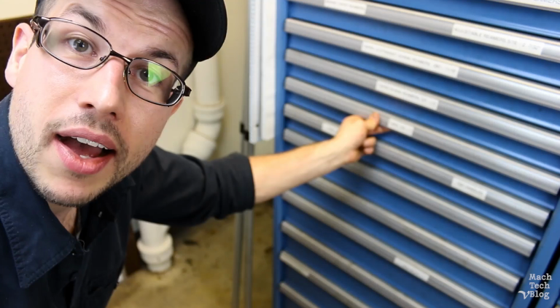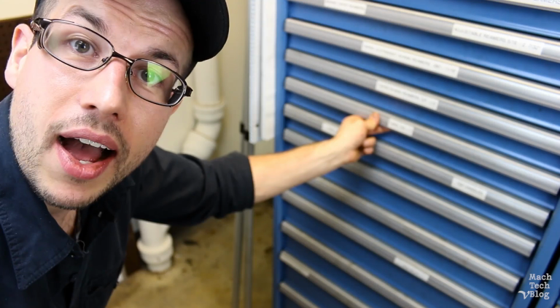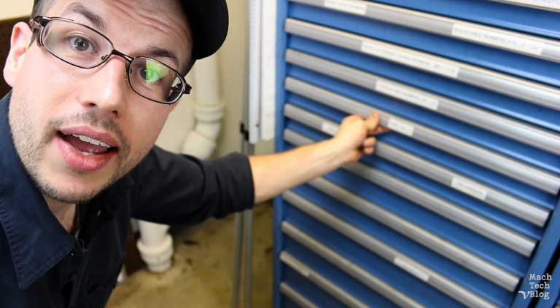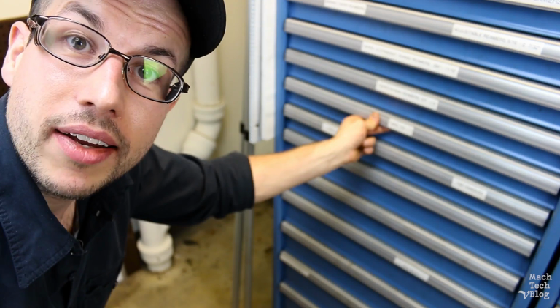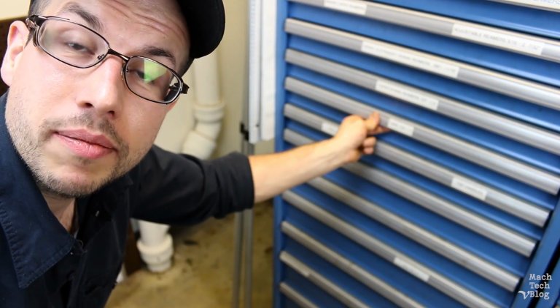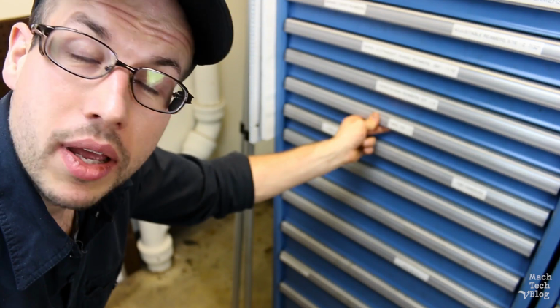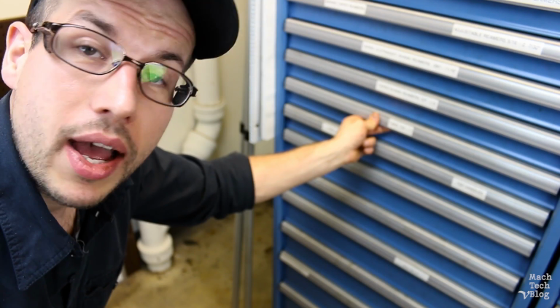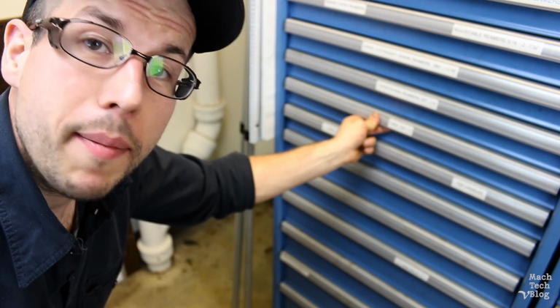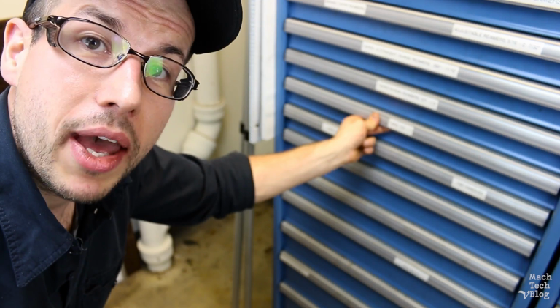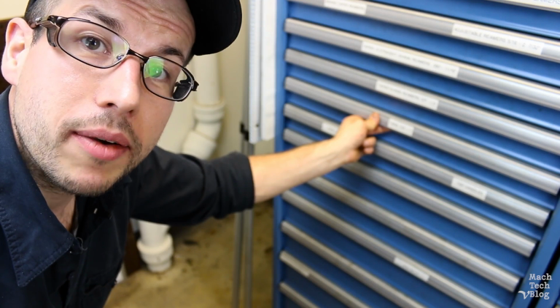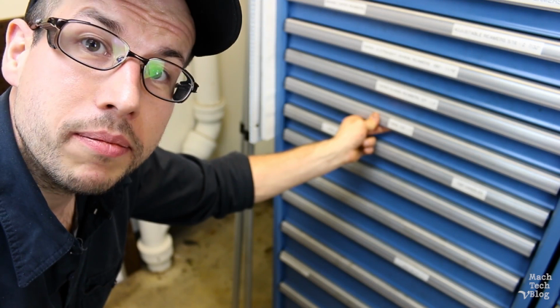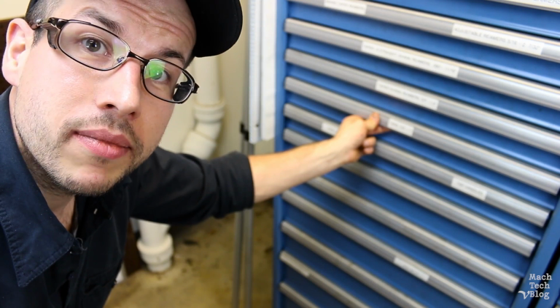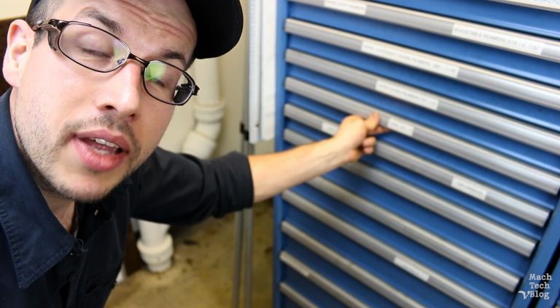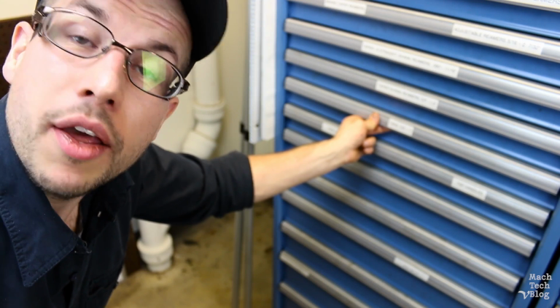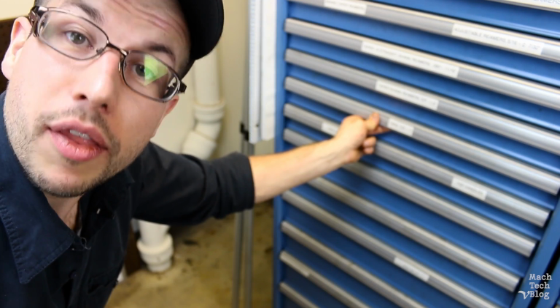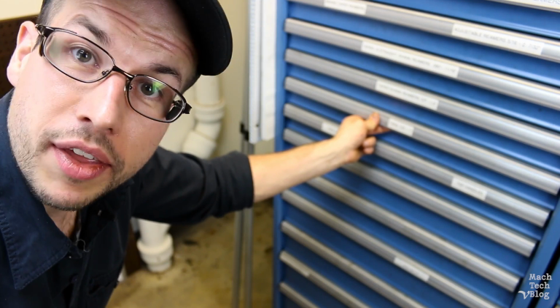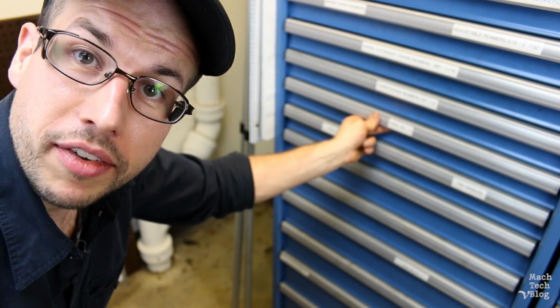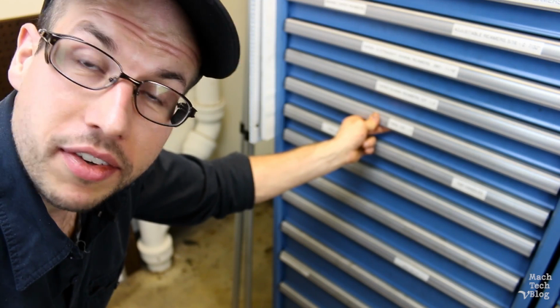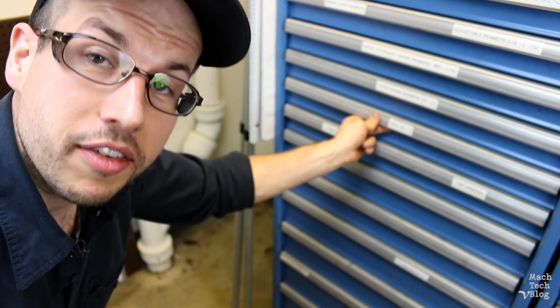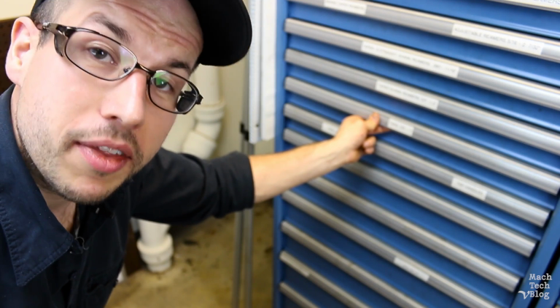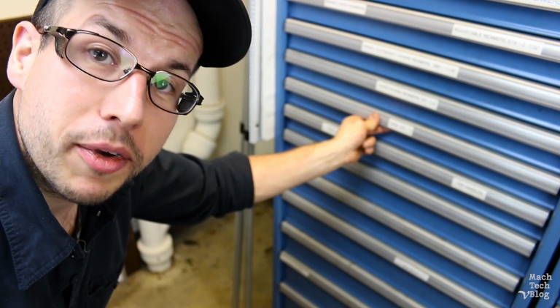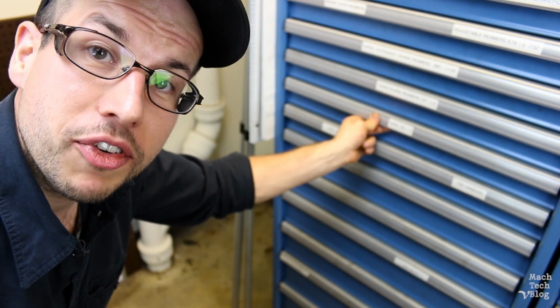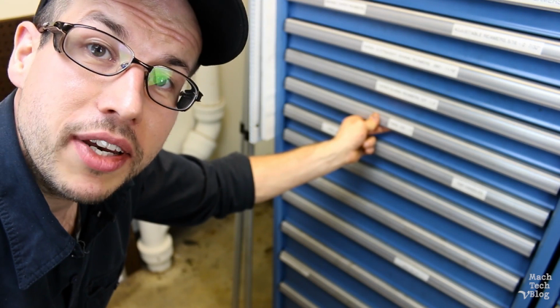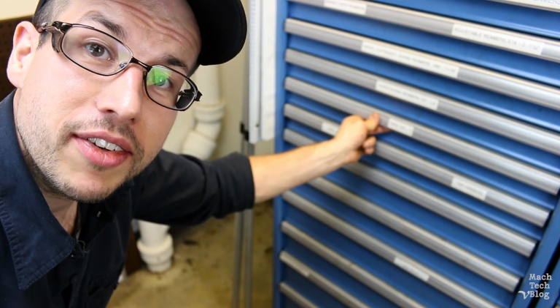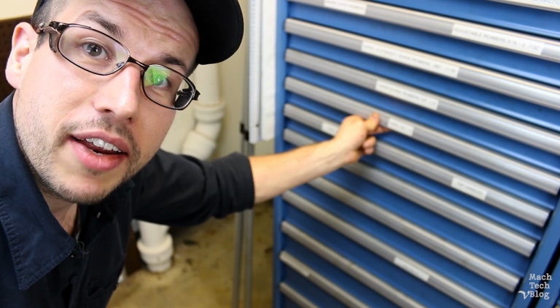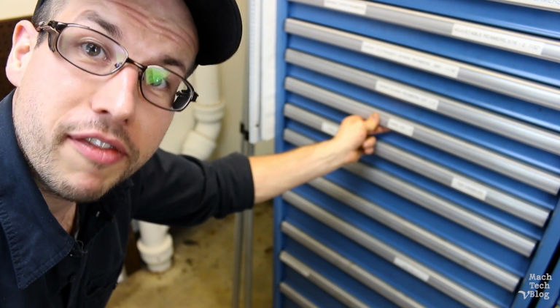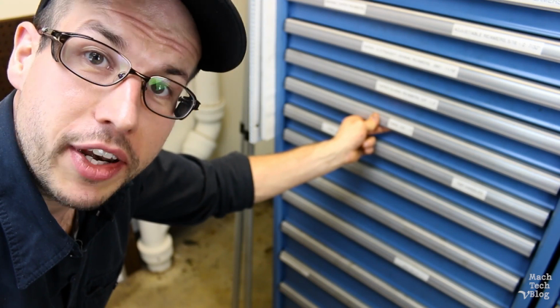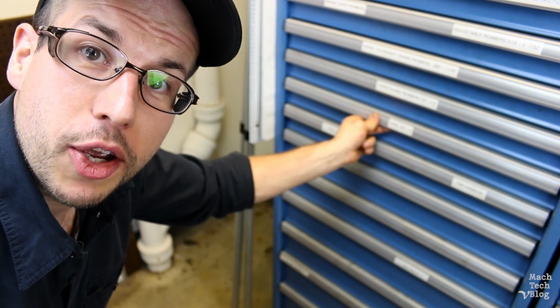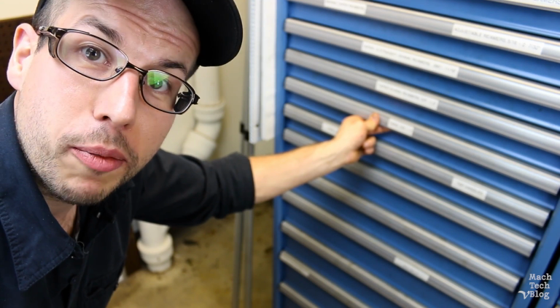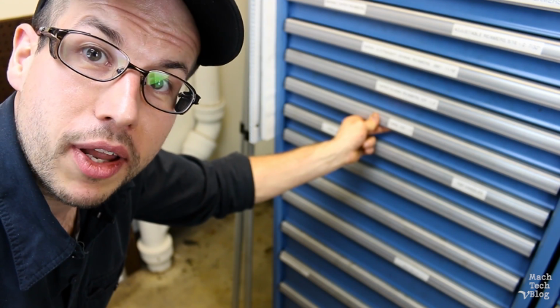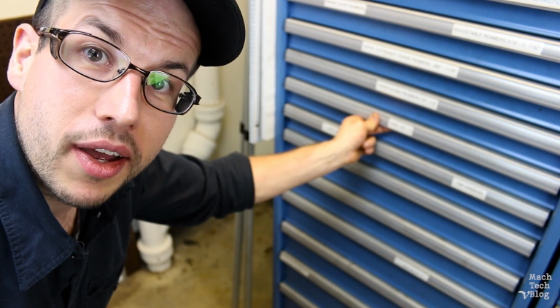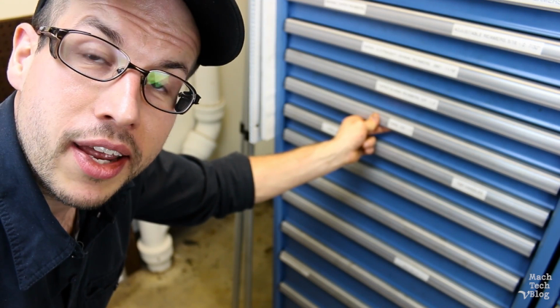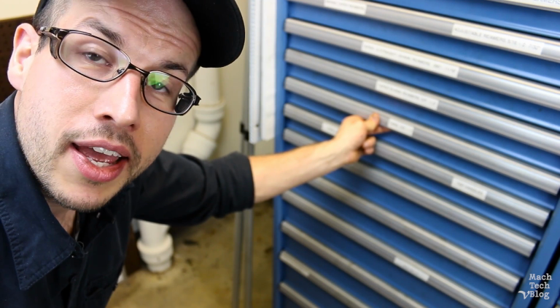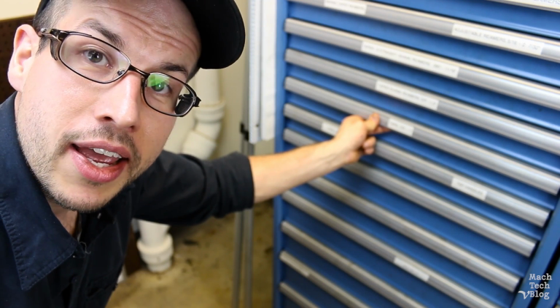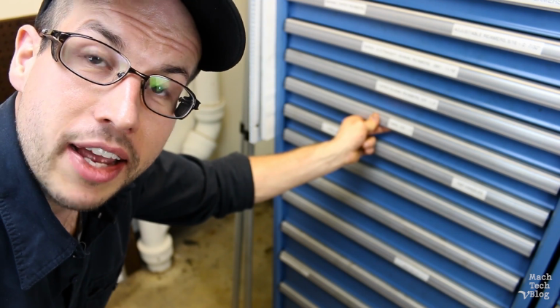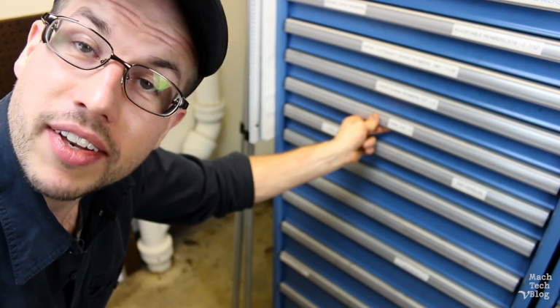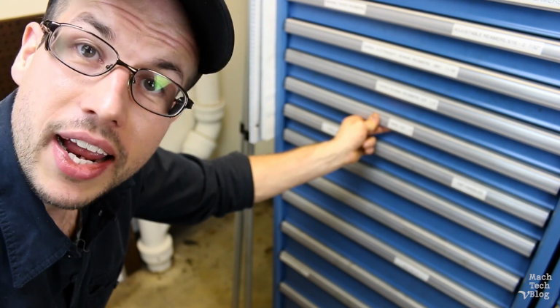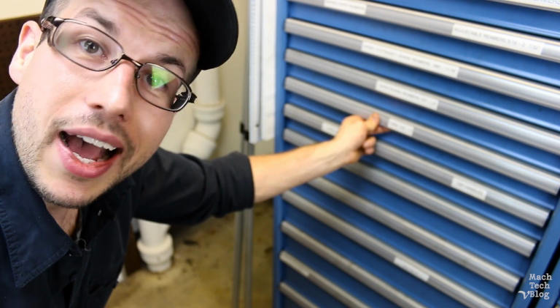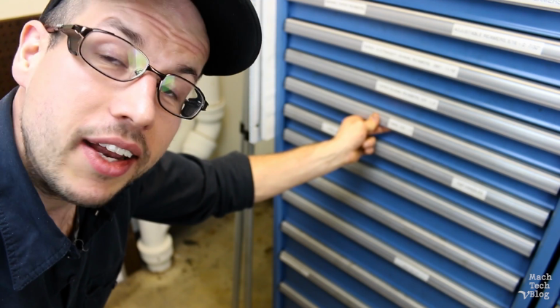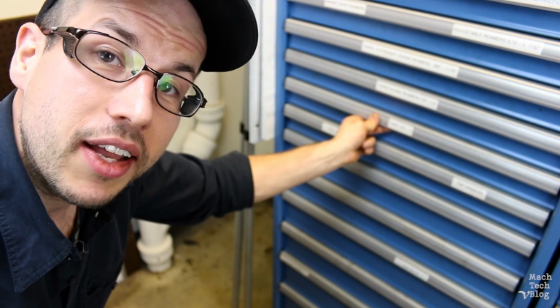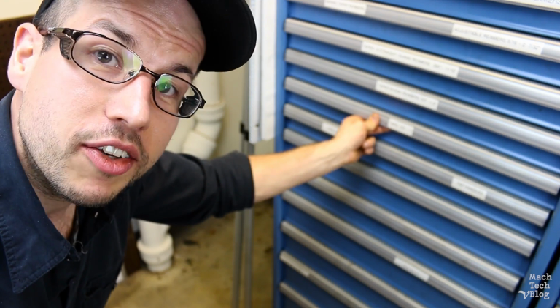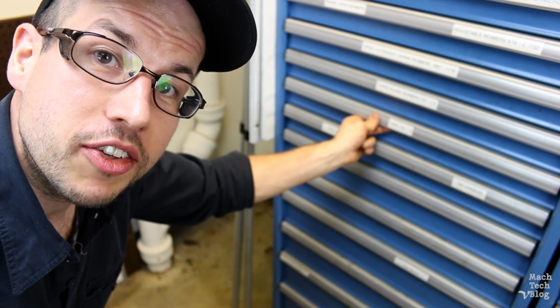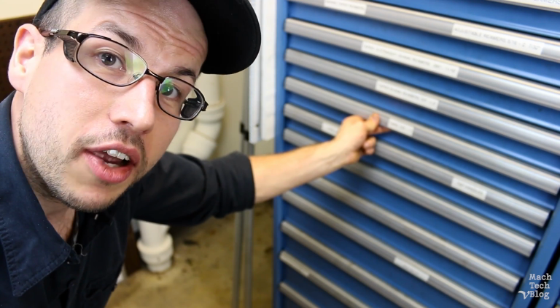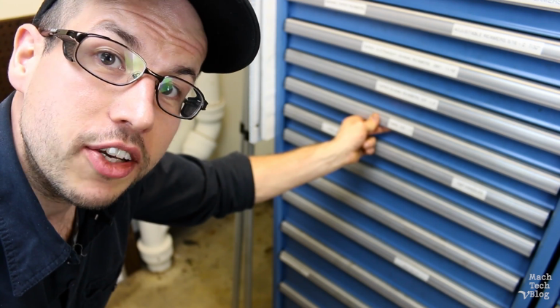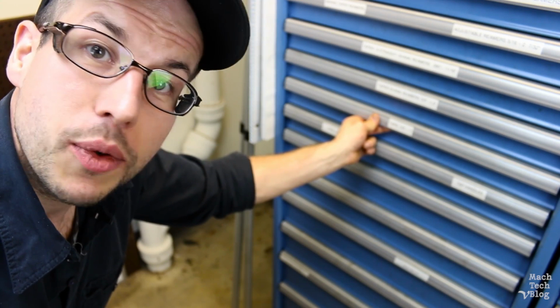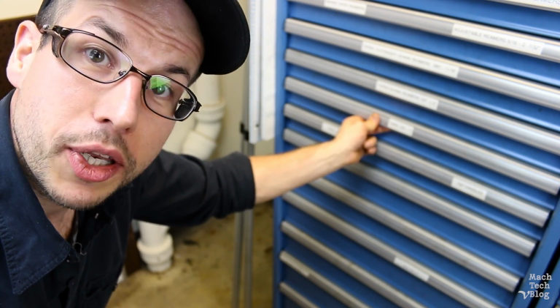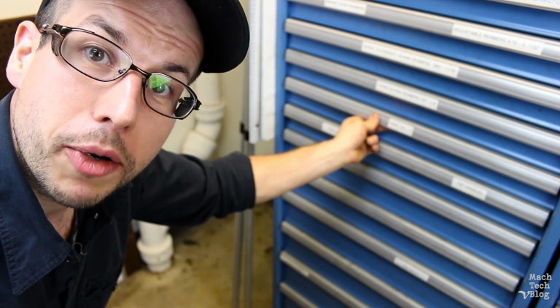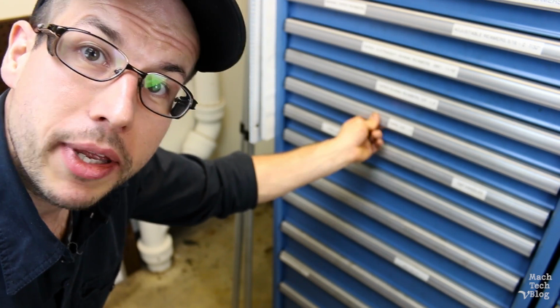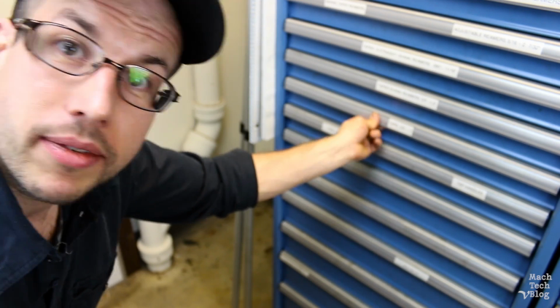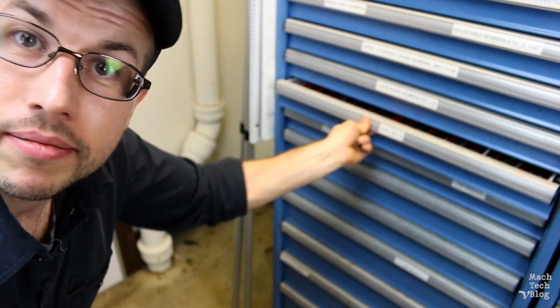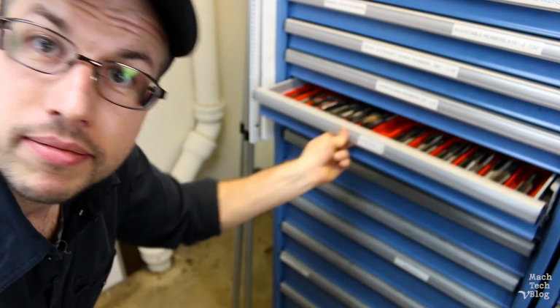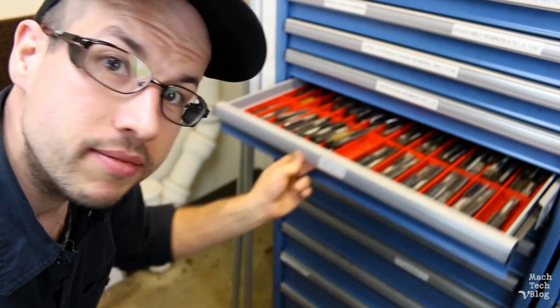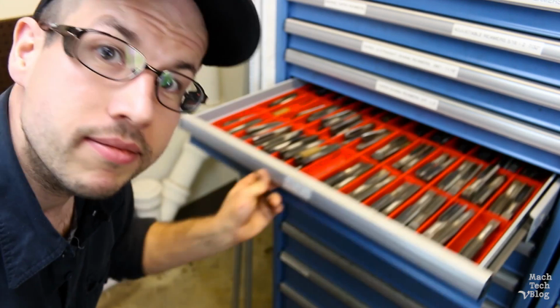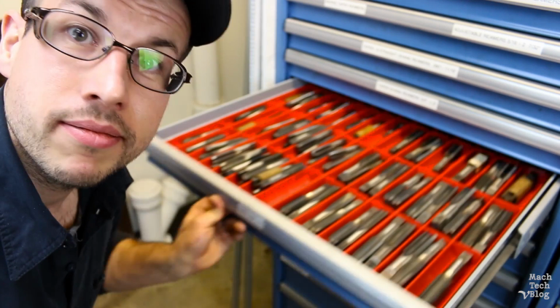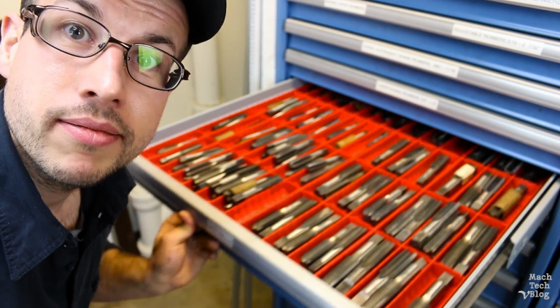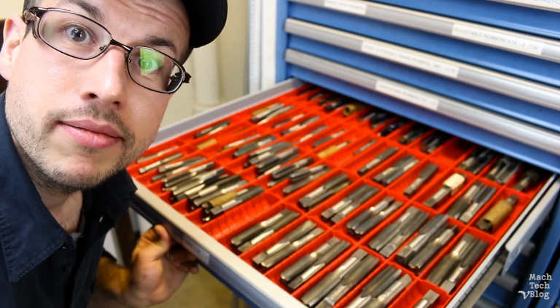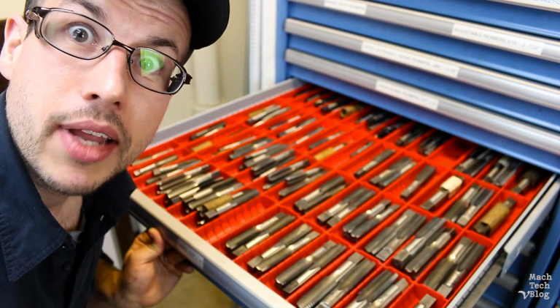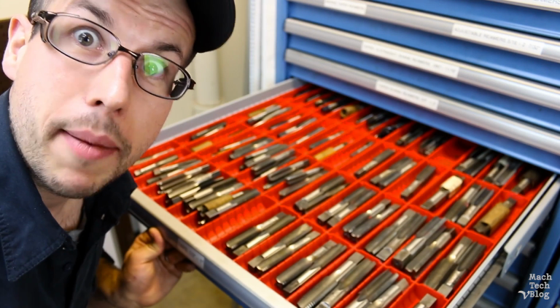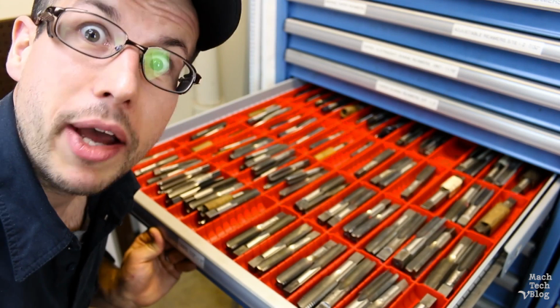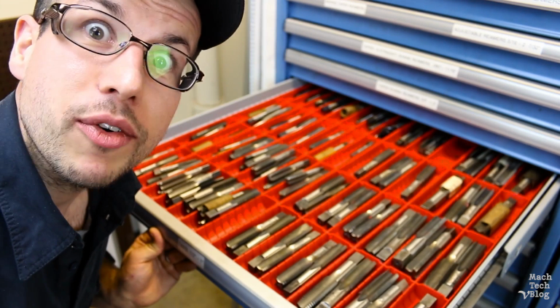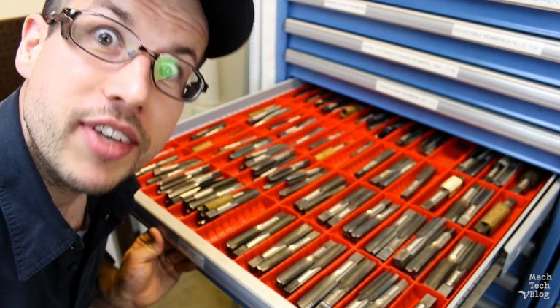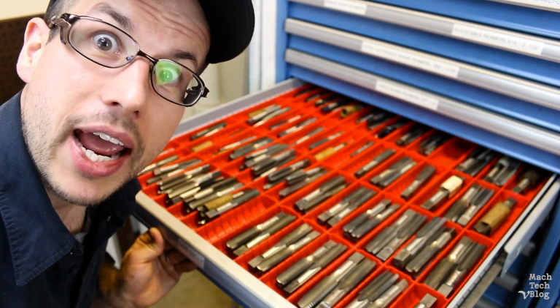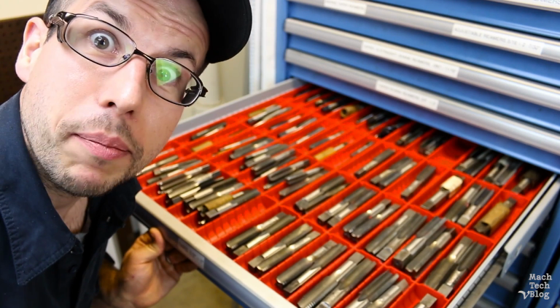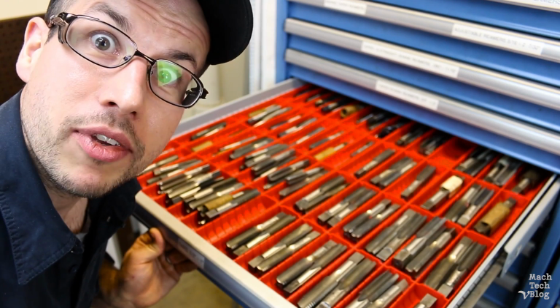Hi, I'm Adam. This is the Machine Tech video blog, and today I'd like to talk to you a little bit about taps.